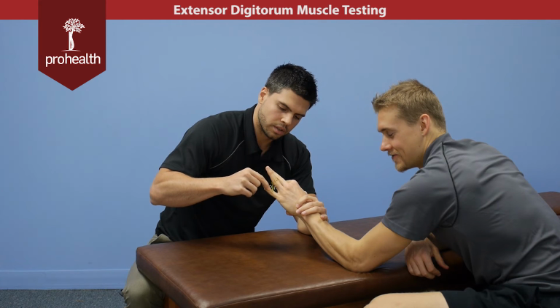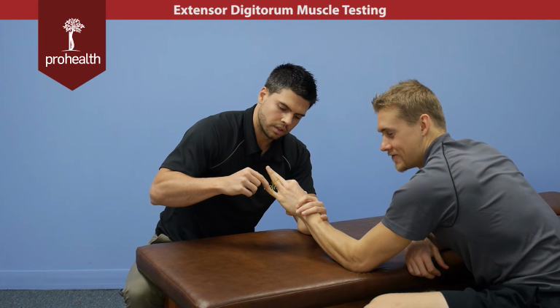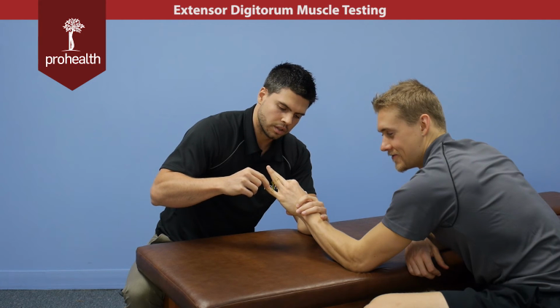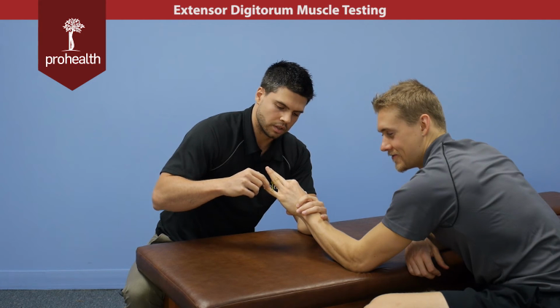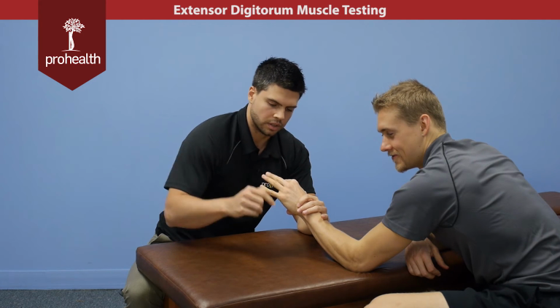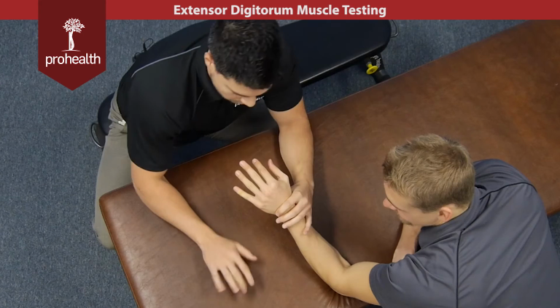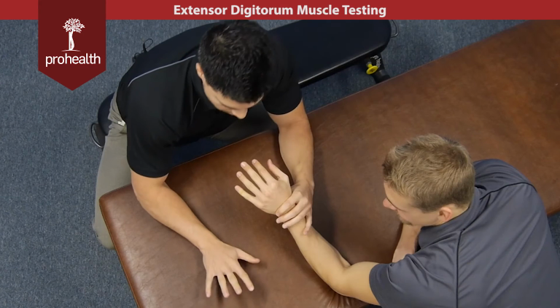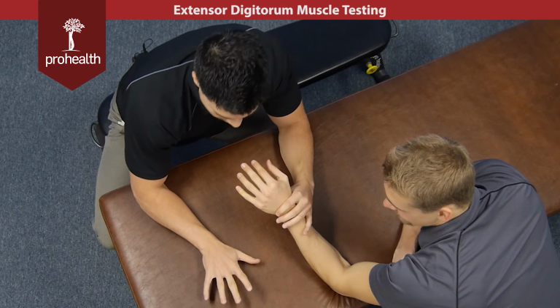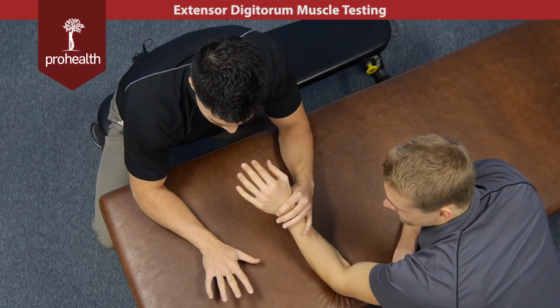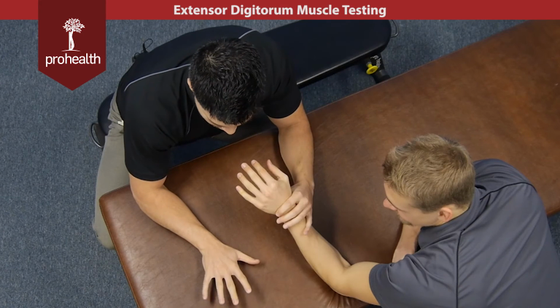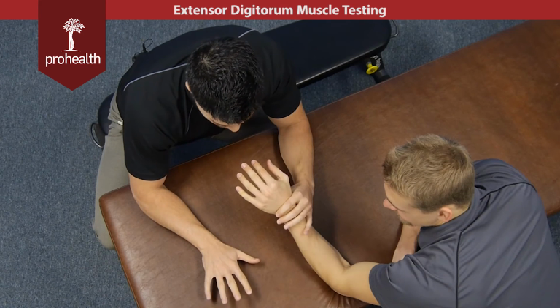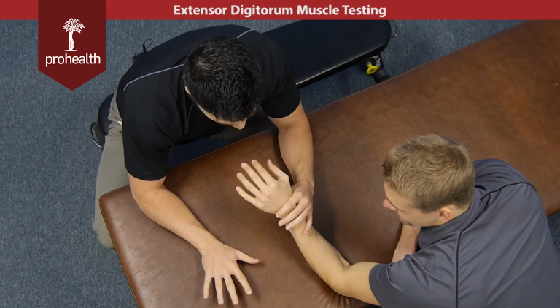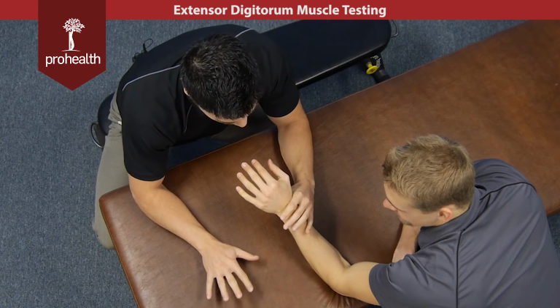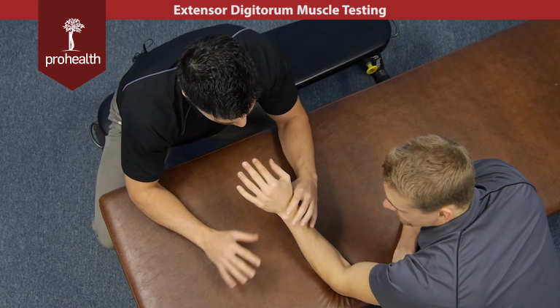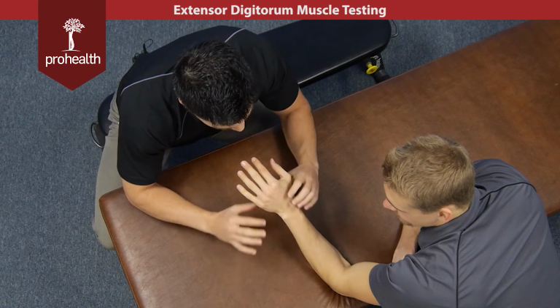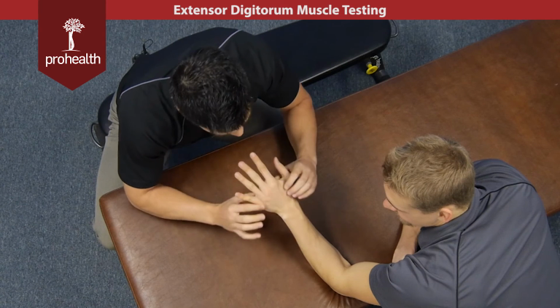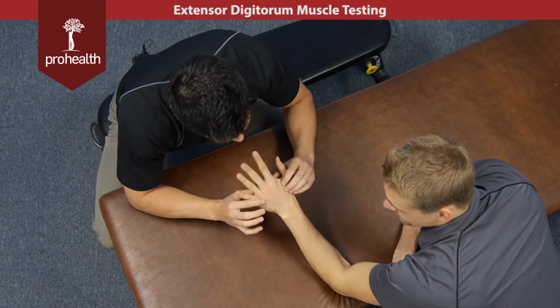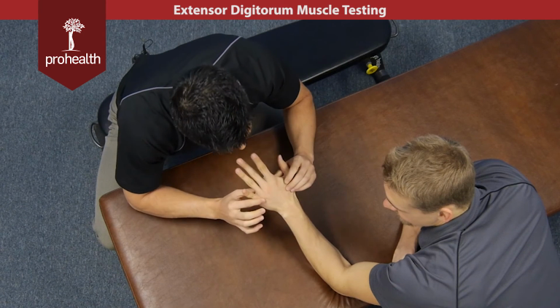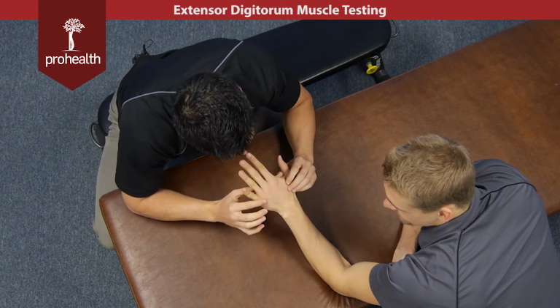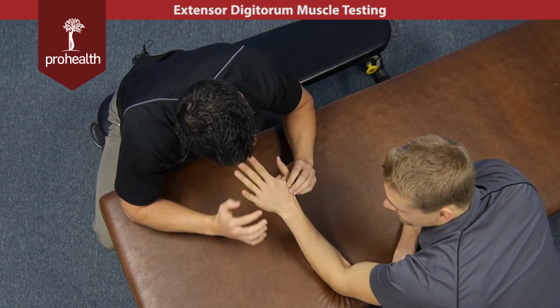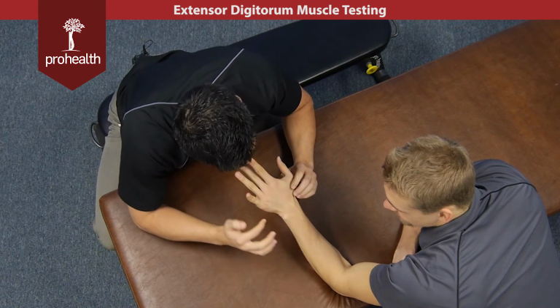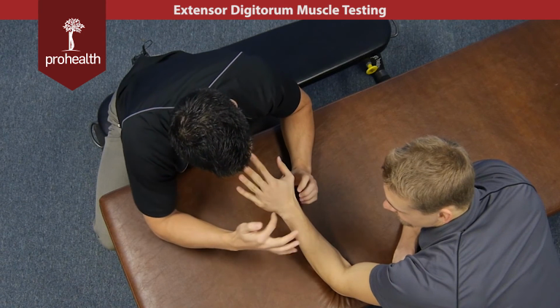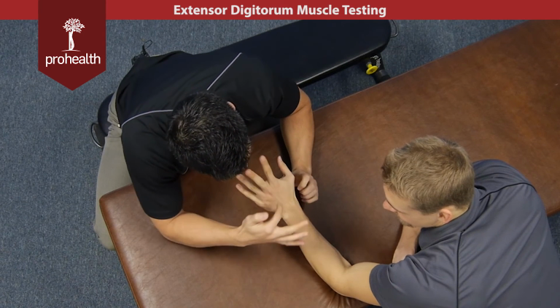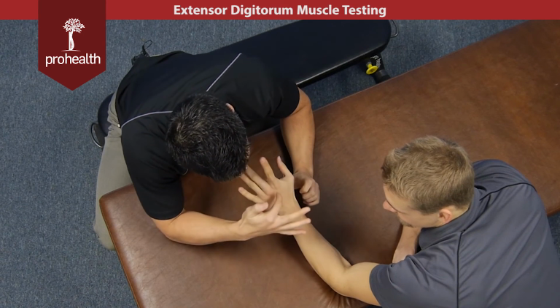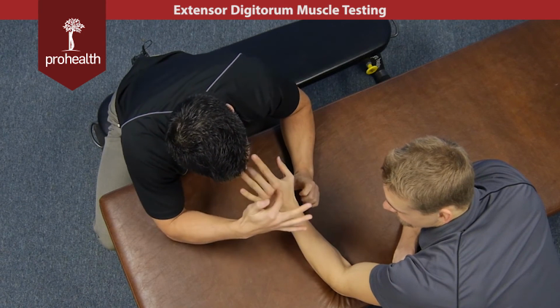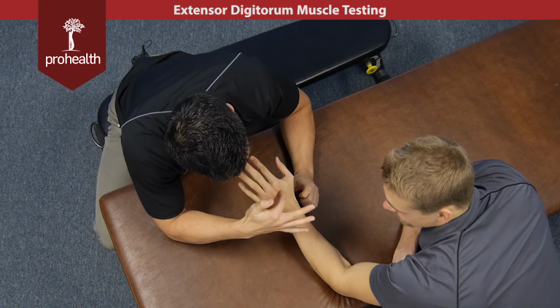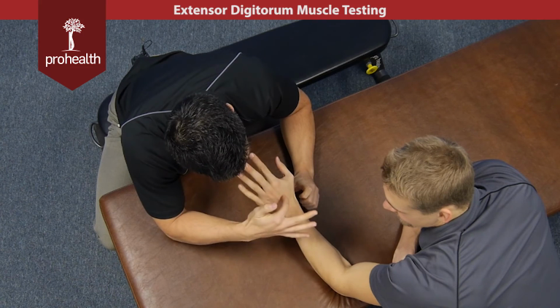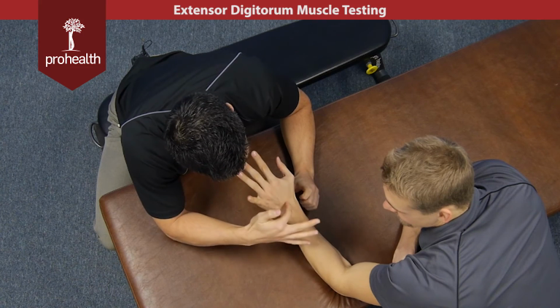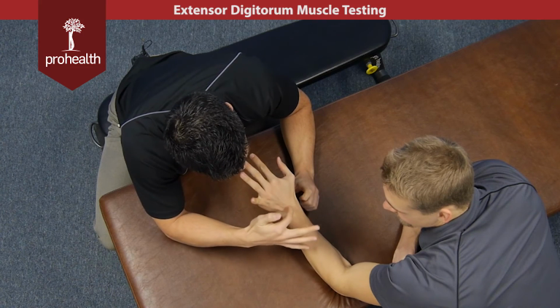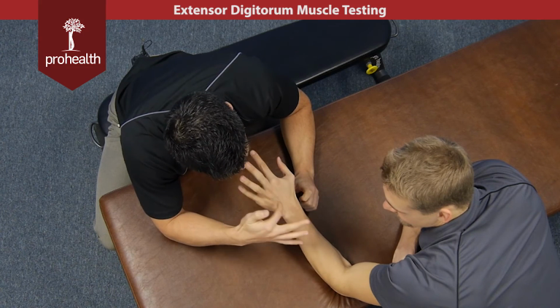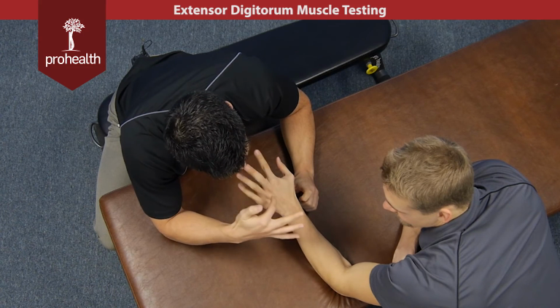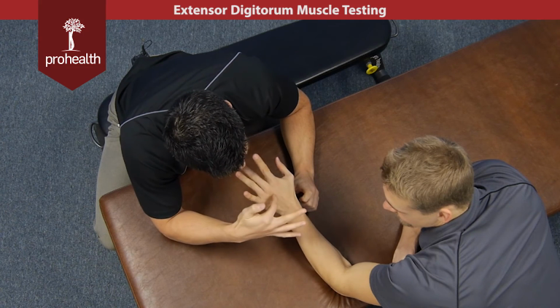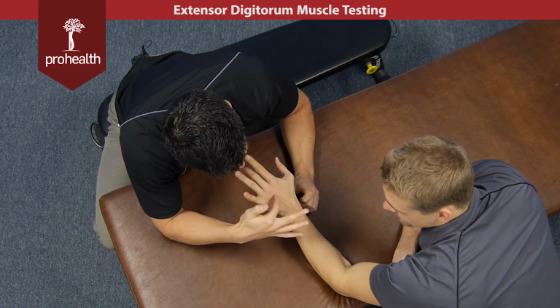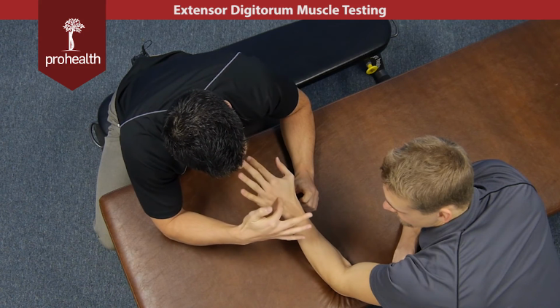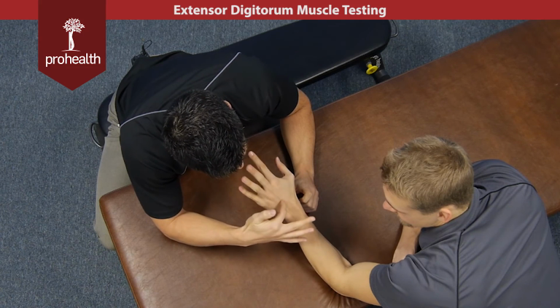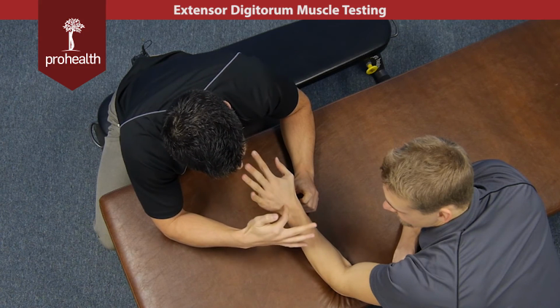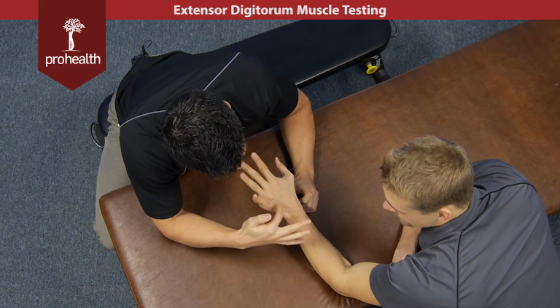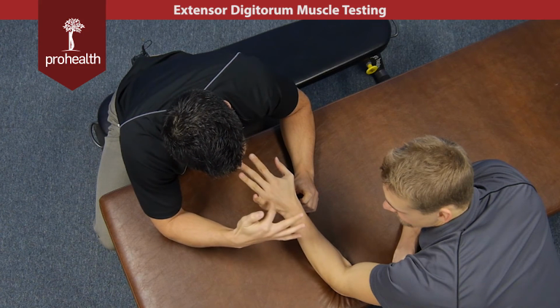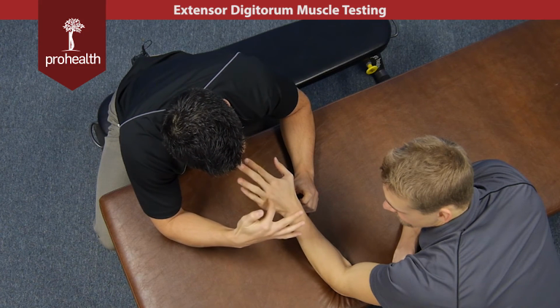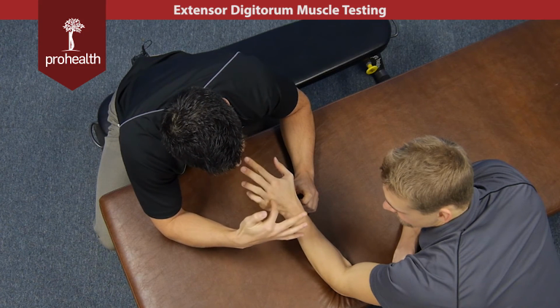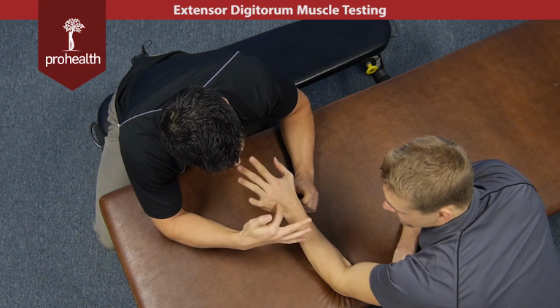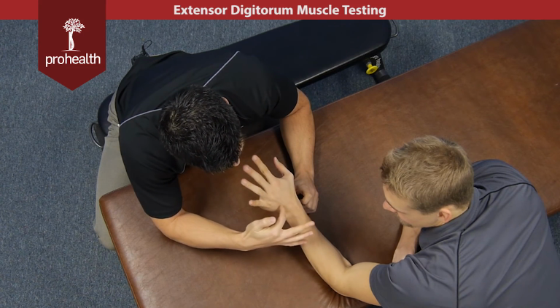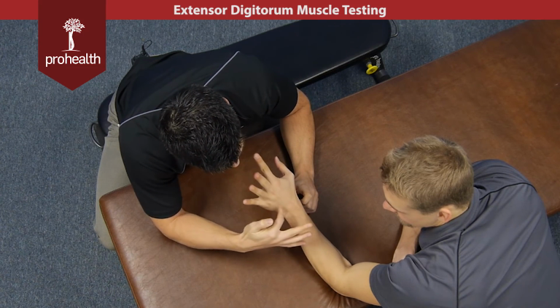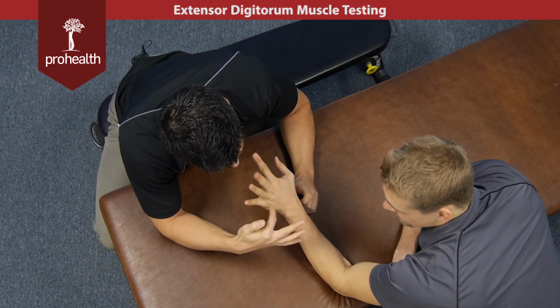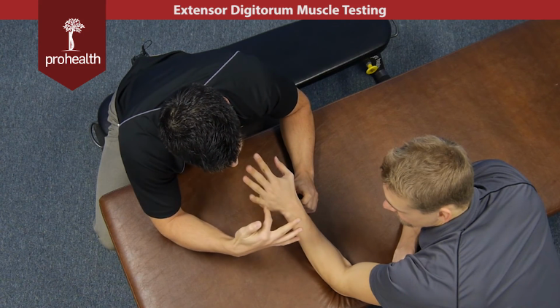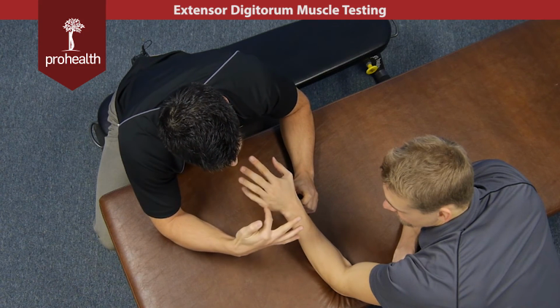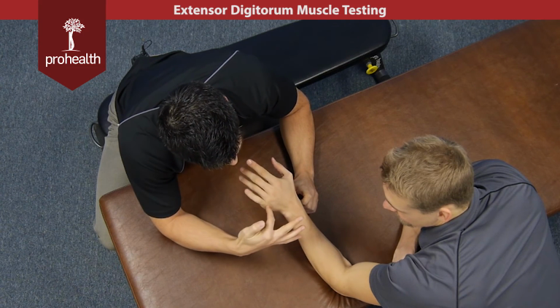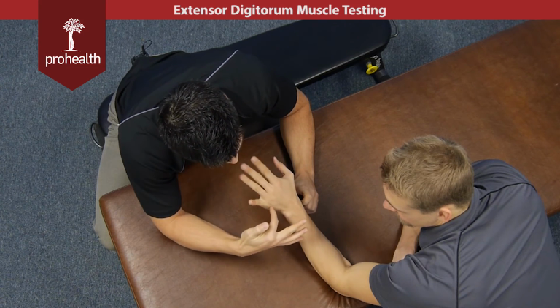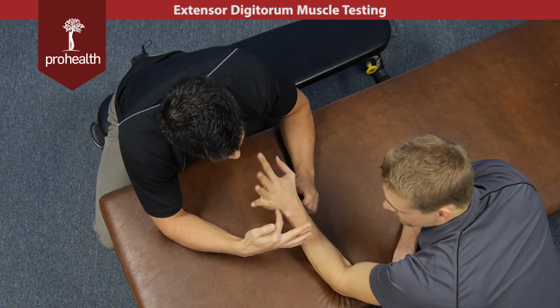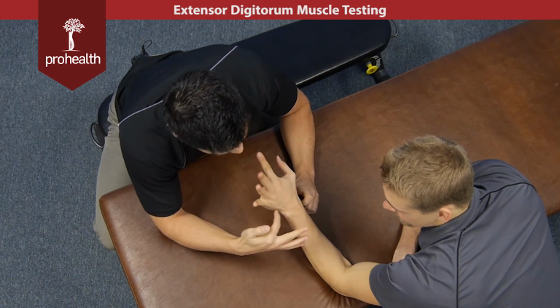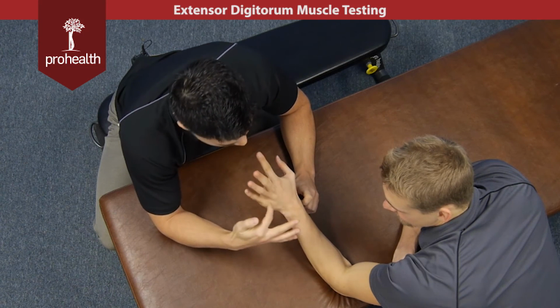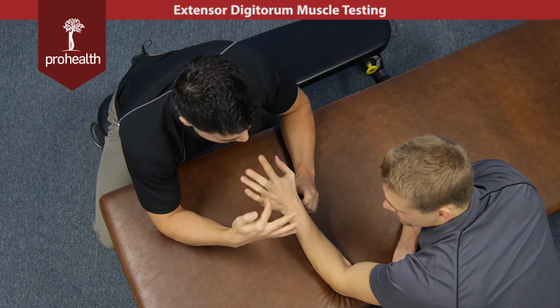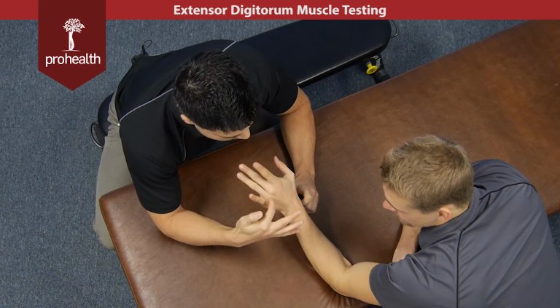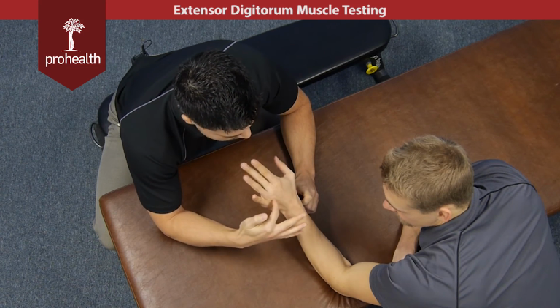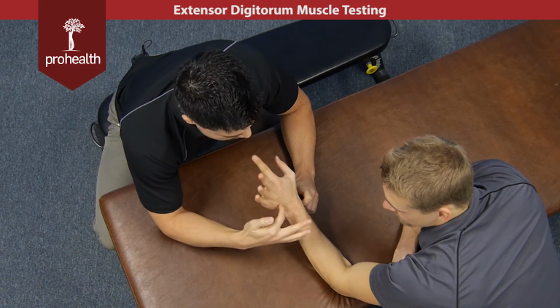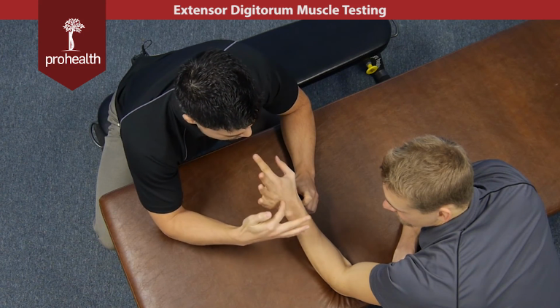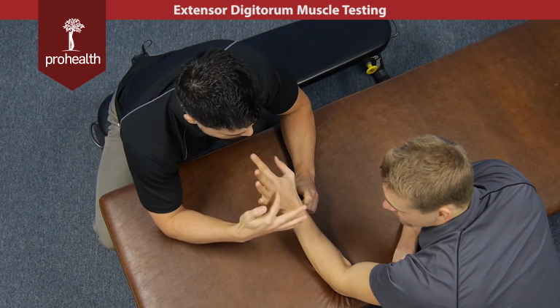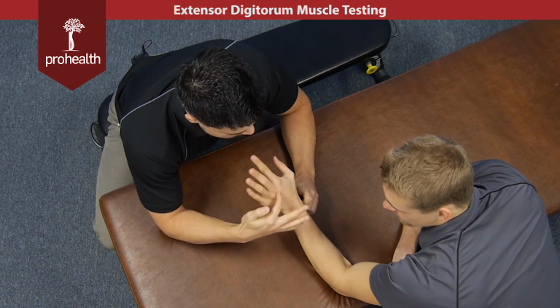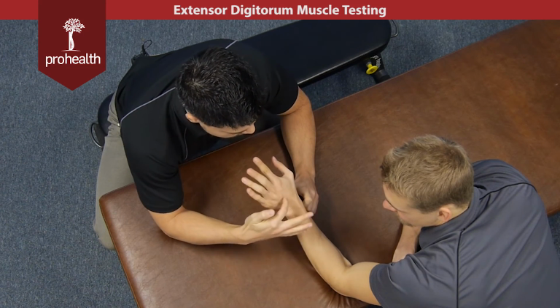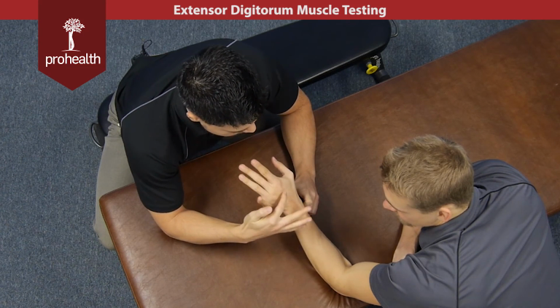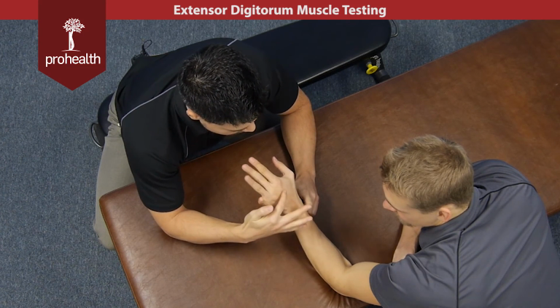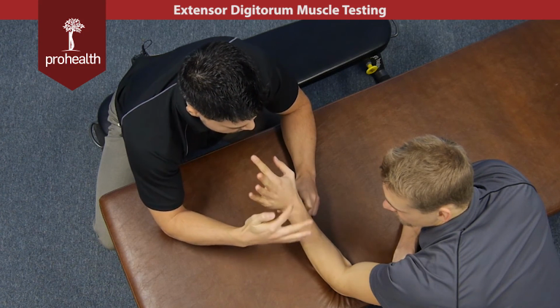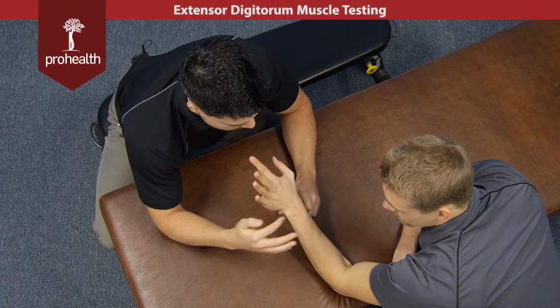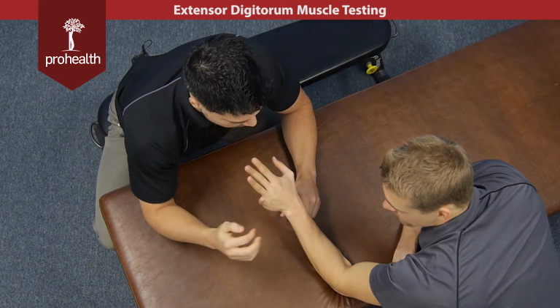And again, if you just wiggle your fingers, you'll be able to see all the tendons of extensor digitorum feeding into each one of his fingers there.